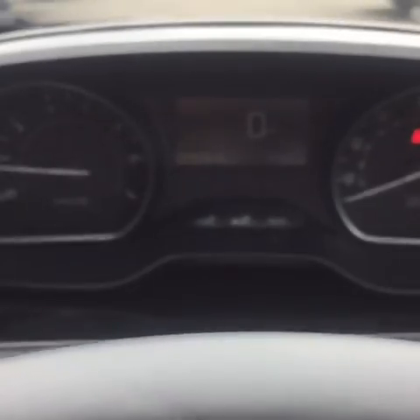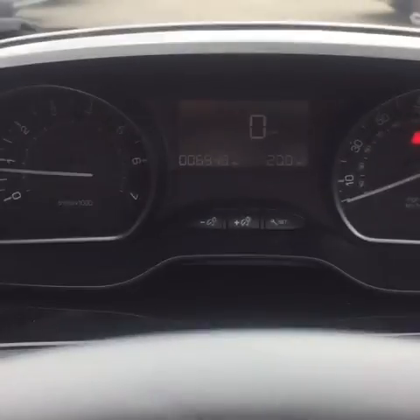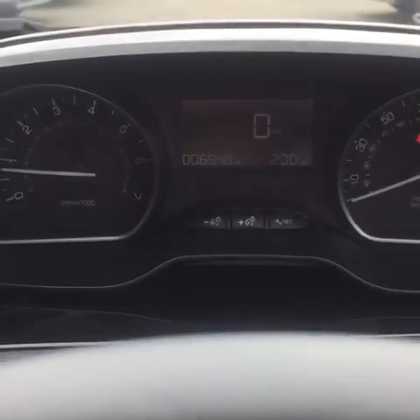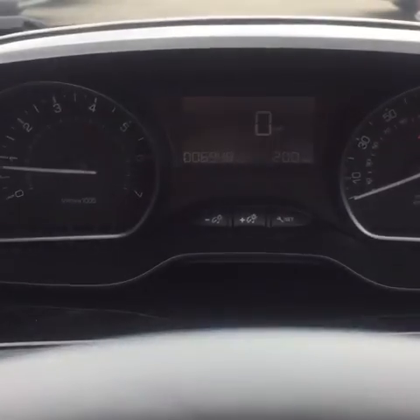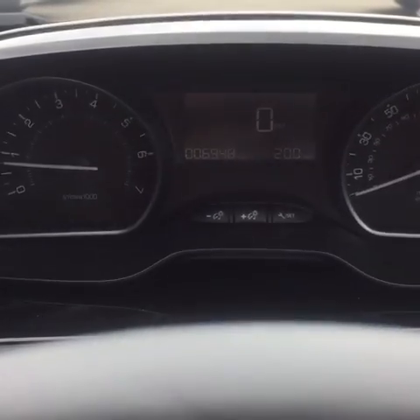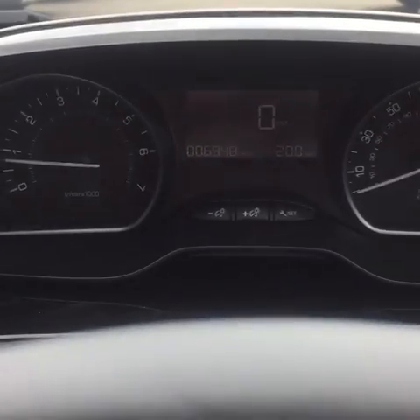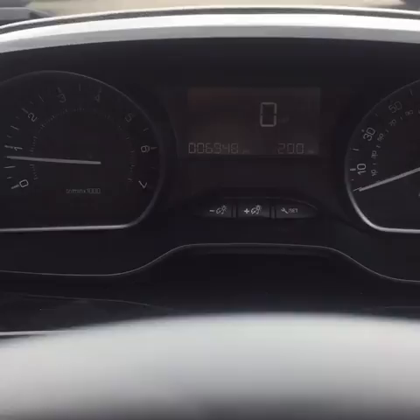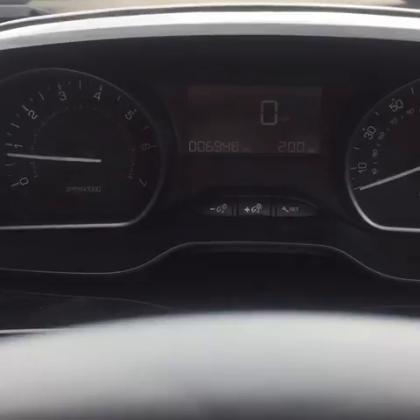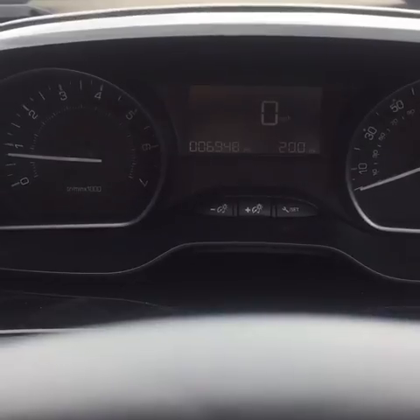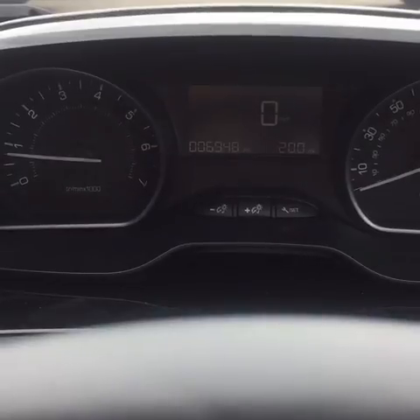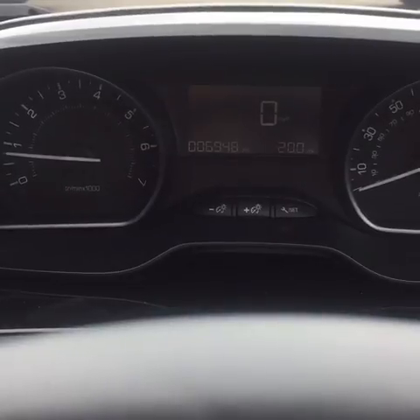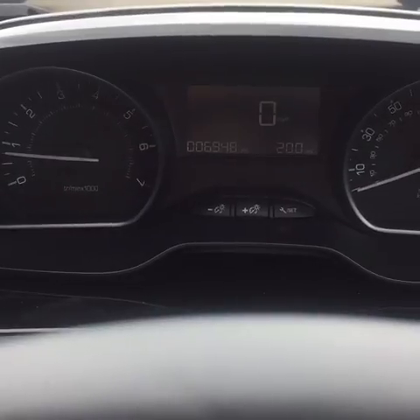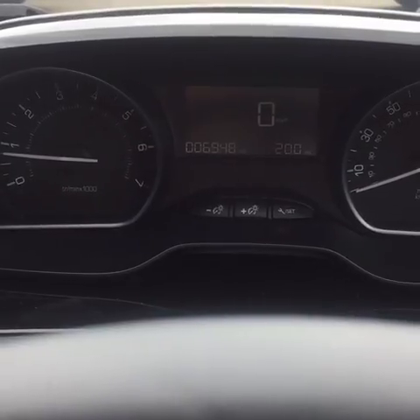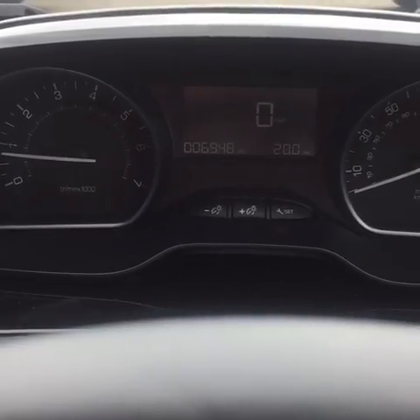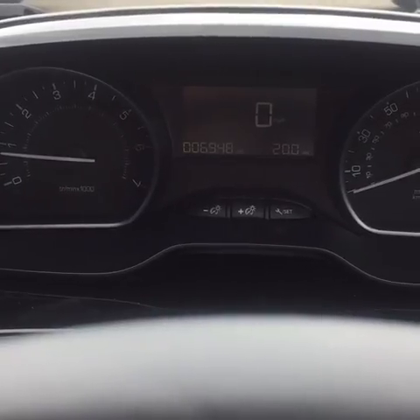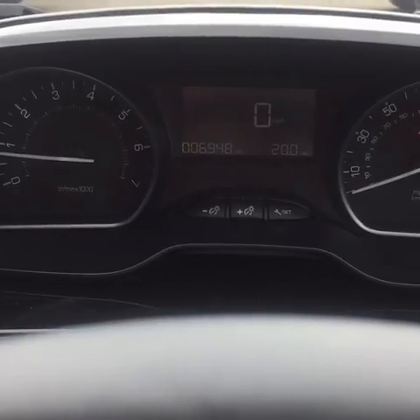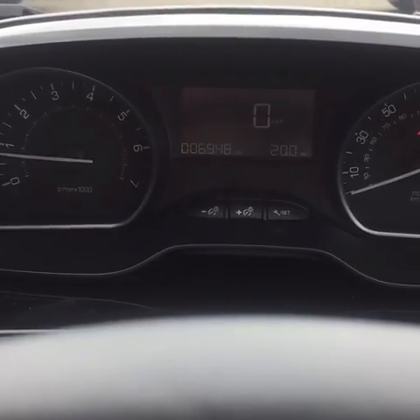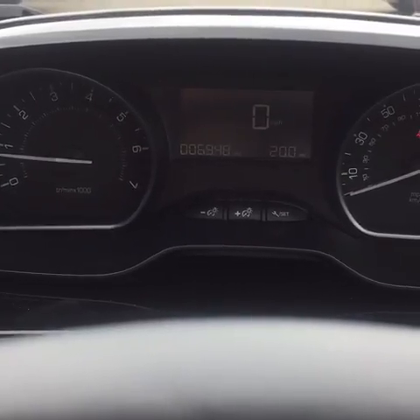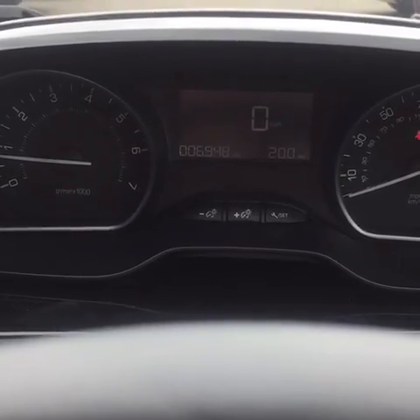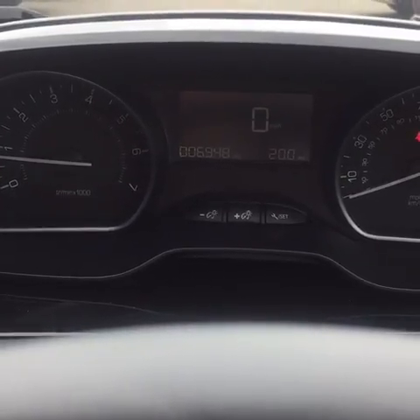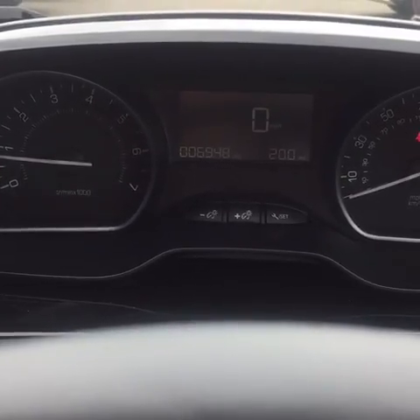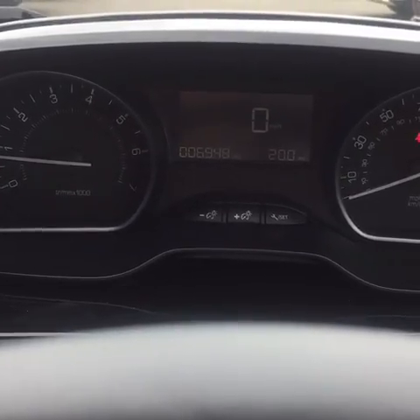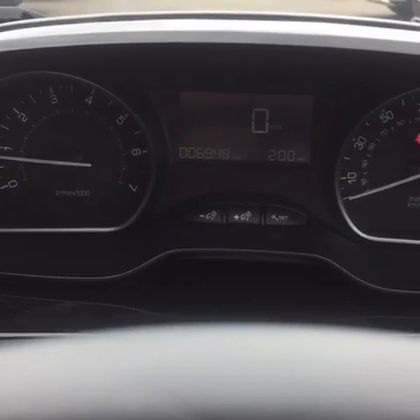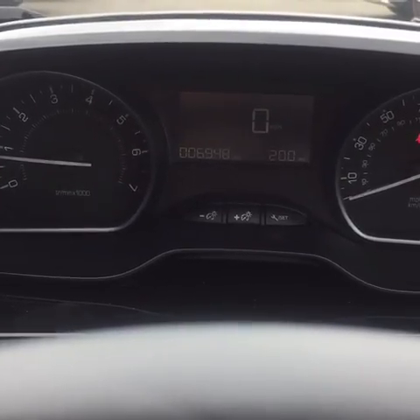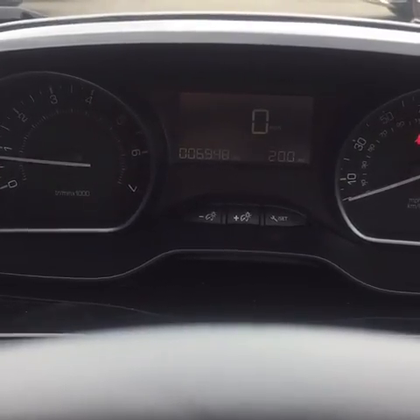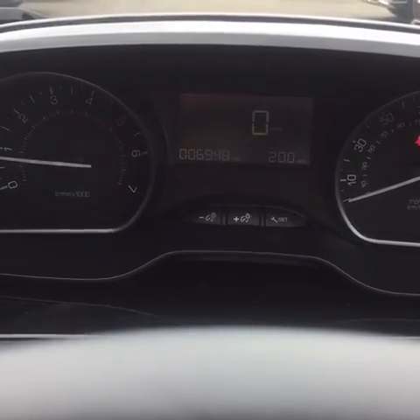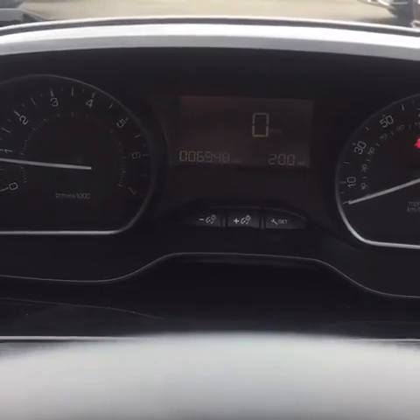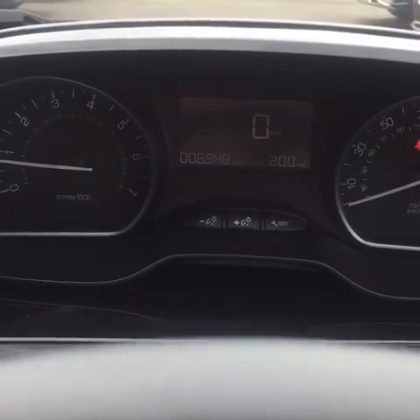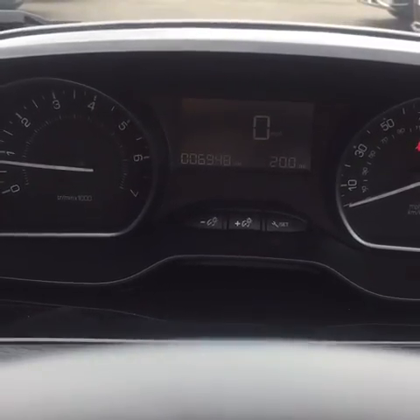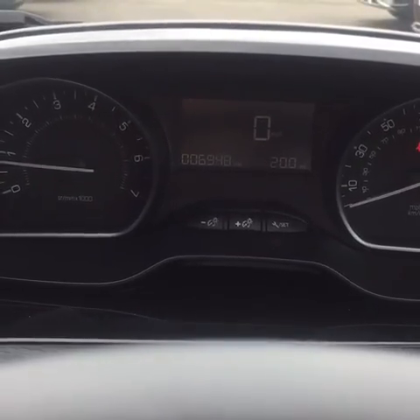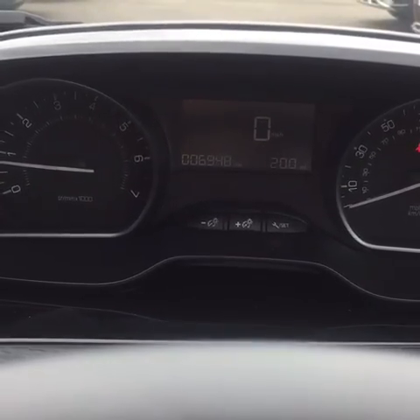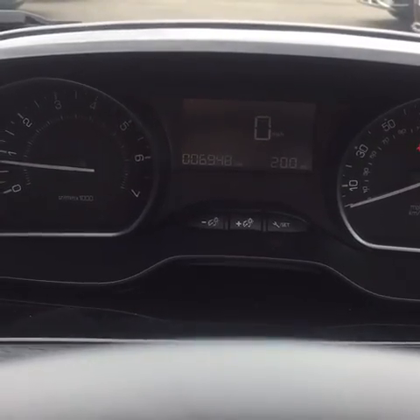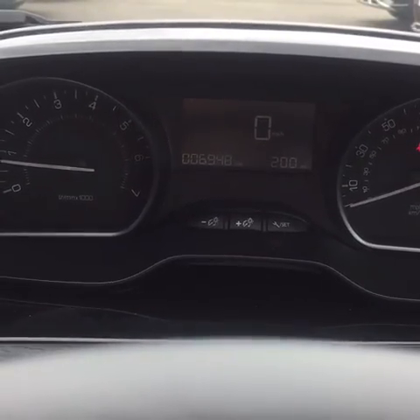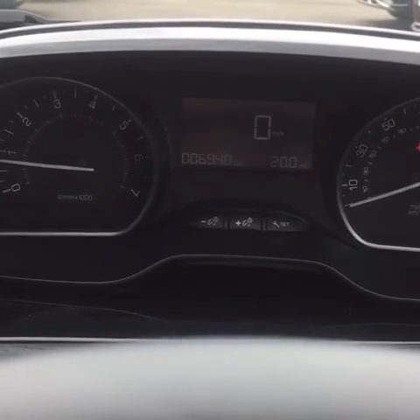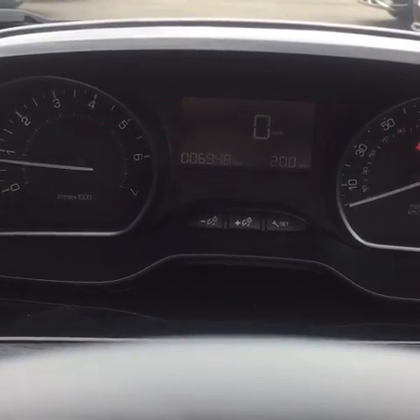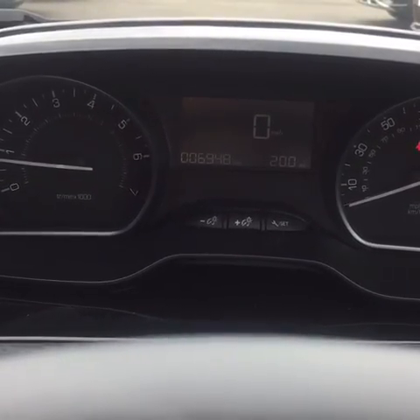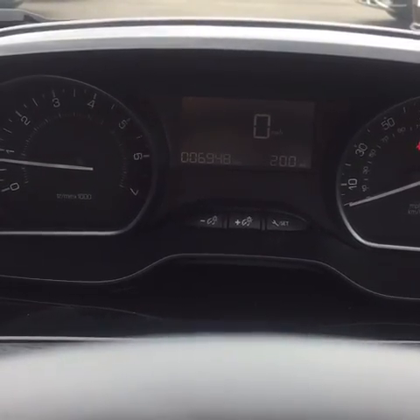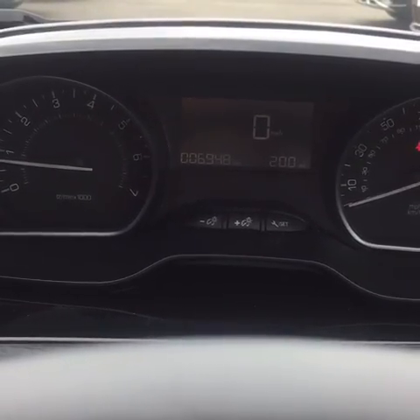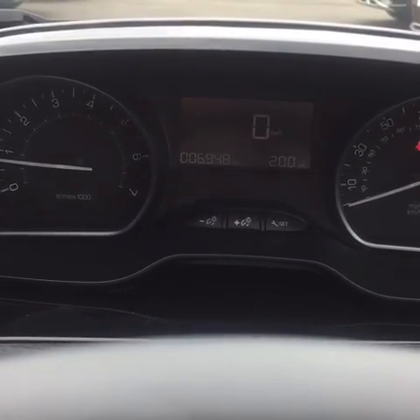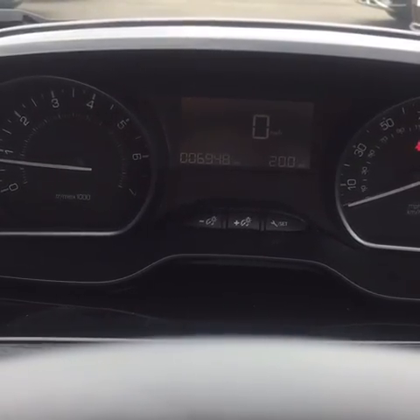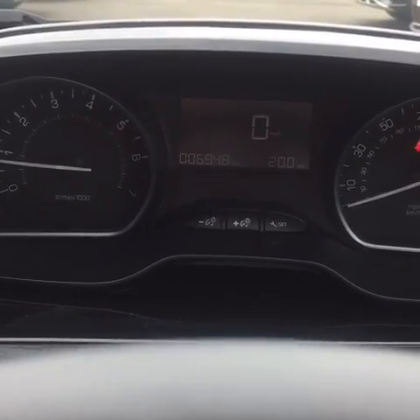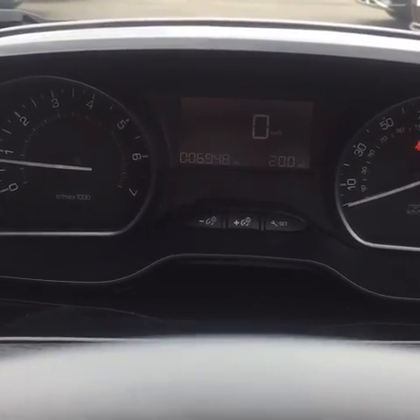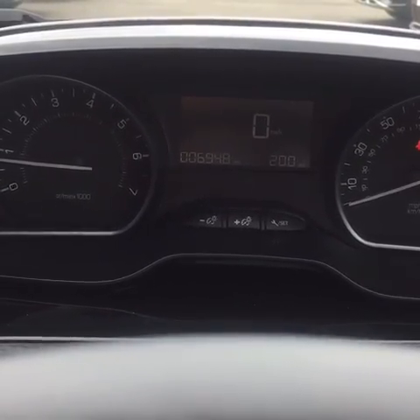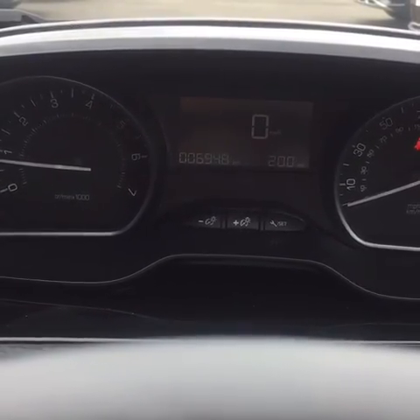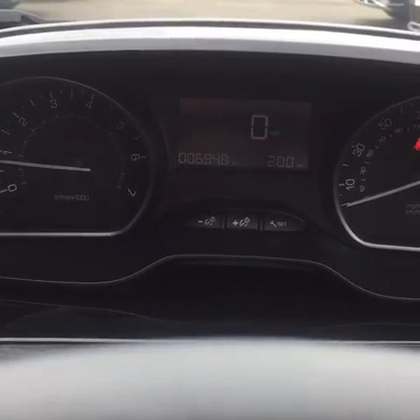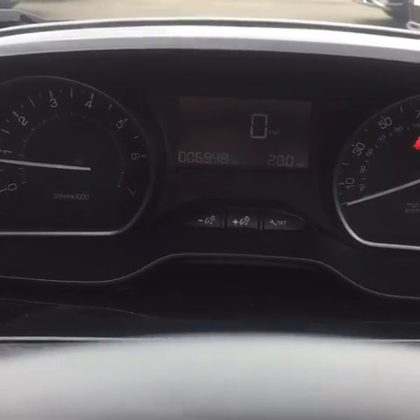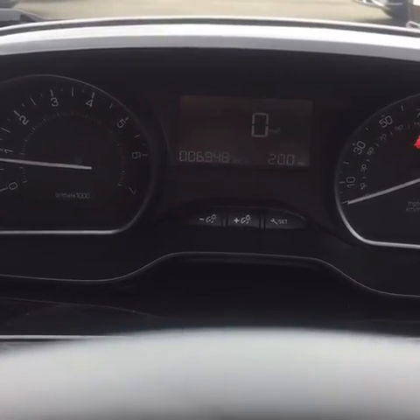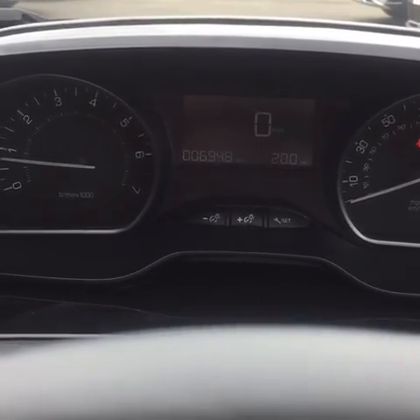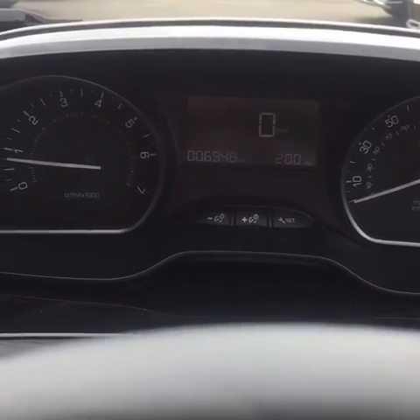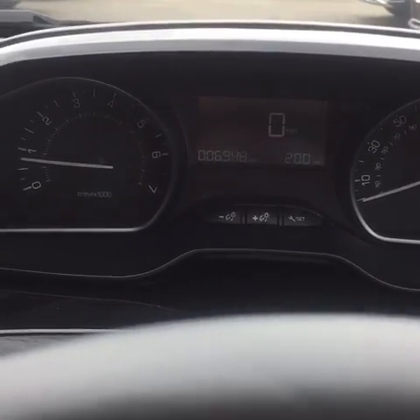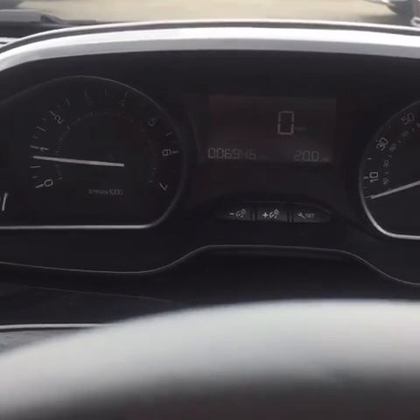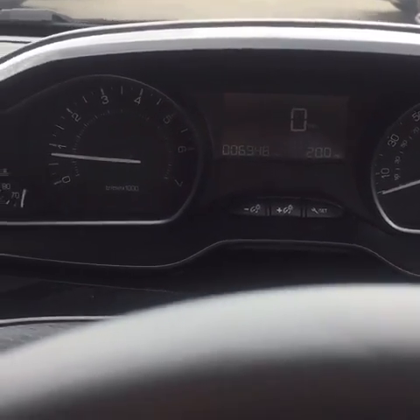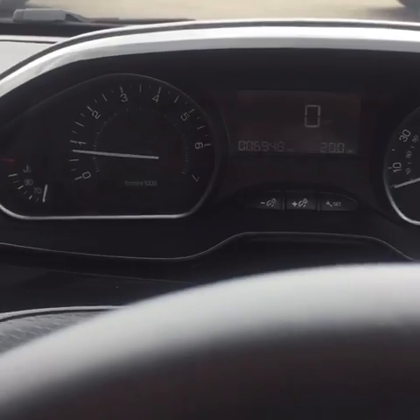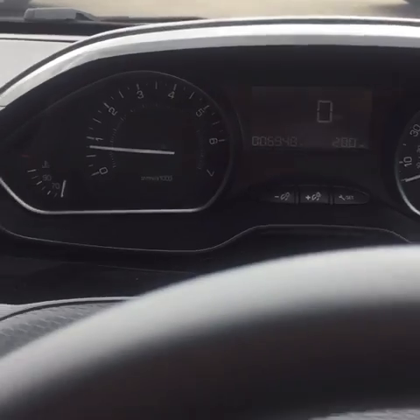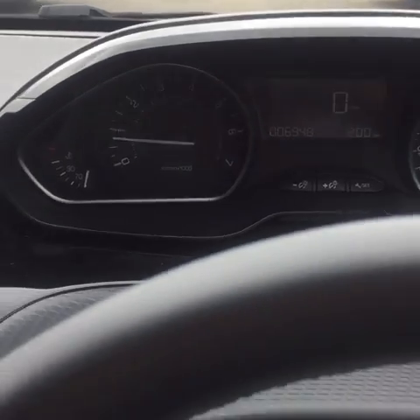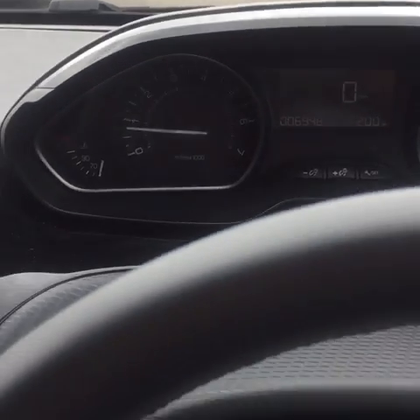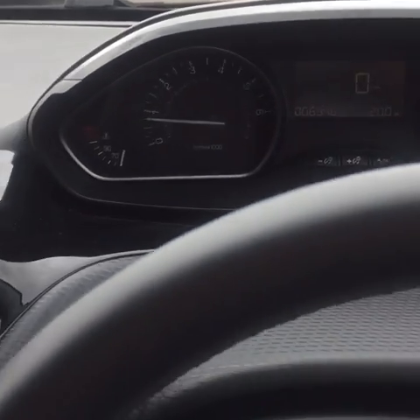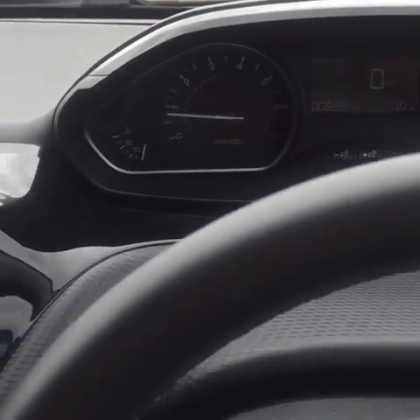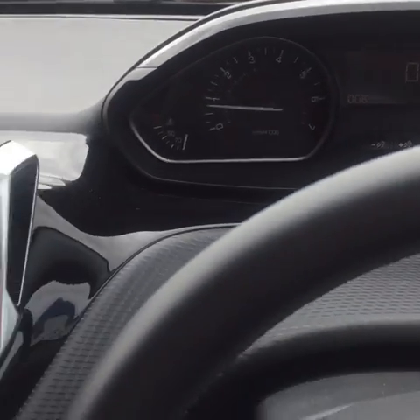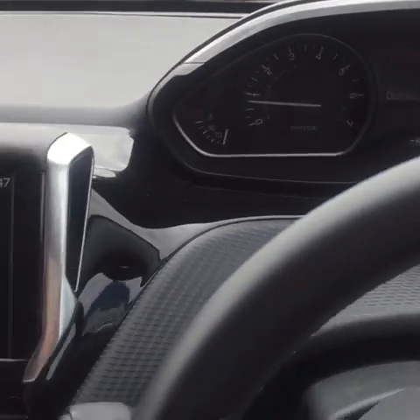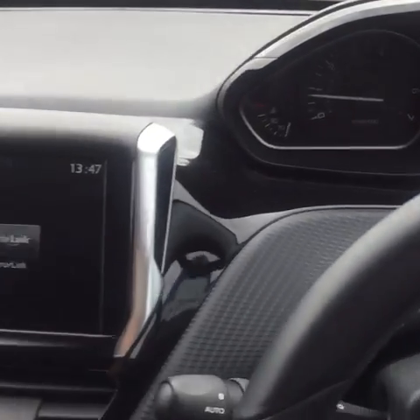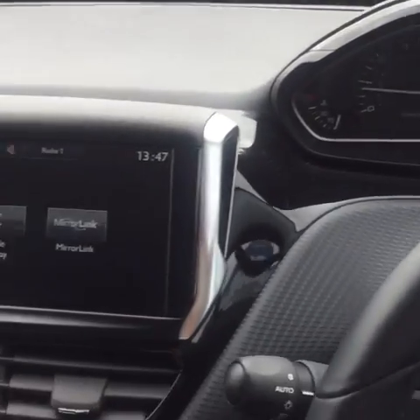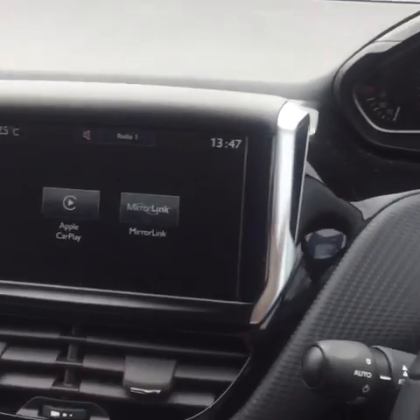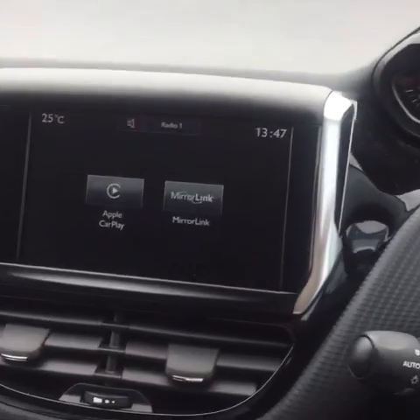As you can see, the current mileage is to the bottom of the left-hand side of the dial — there's 69,480, very good mileage there.